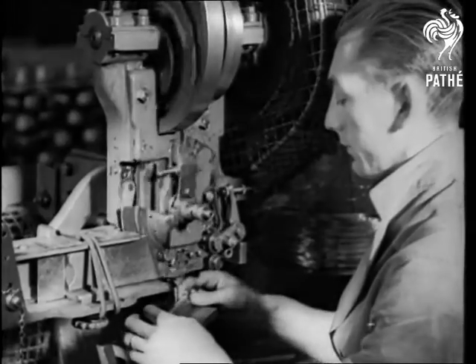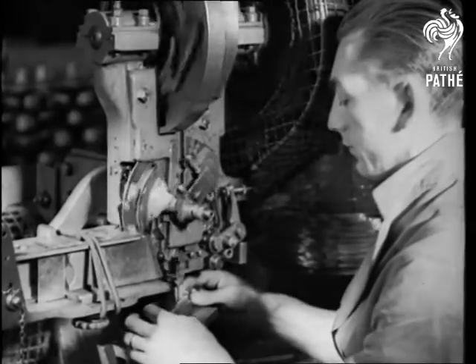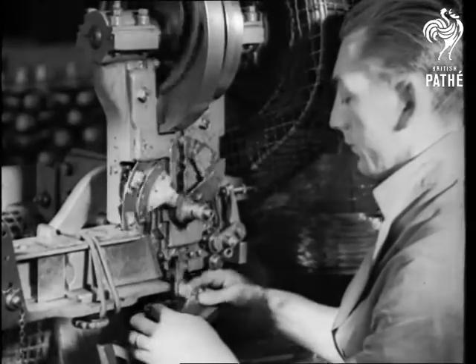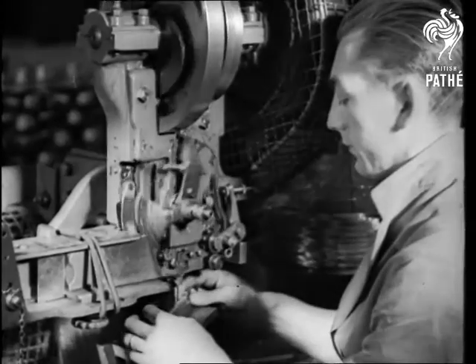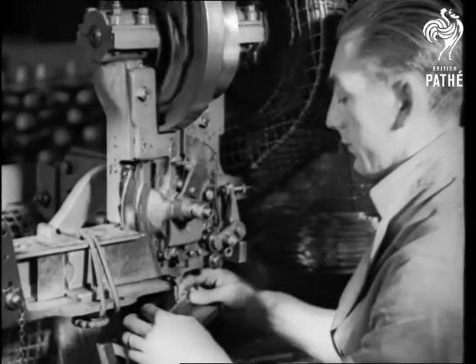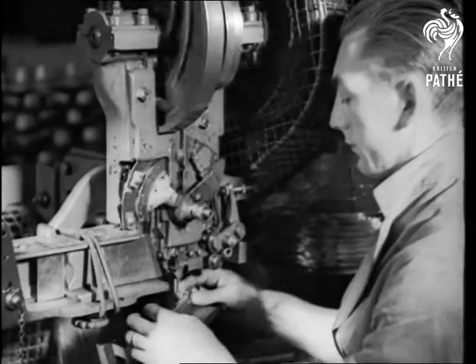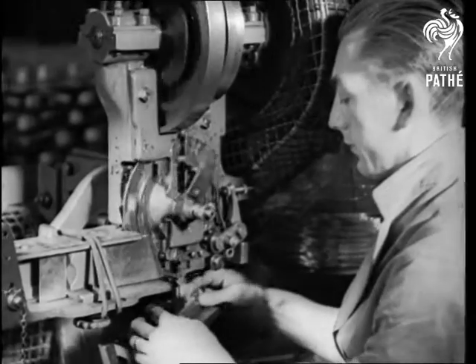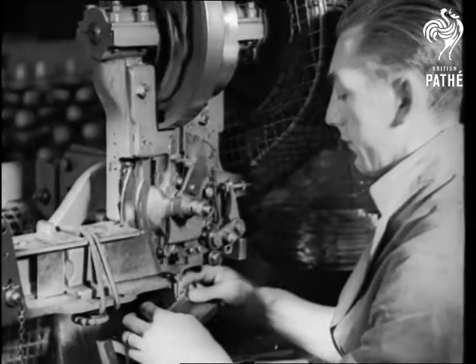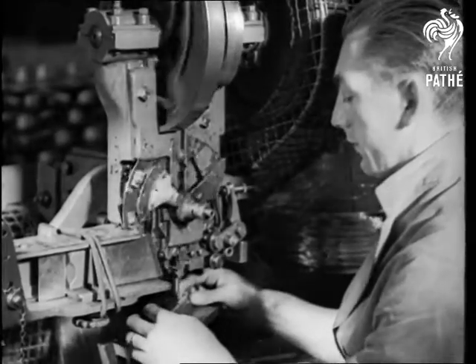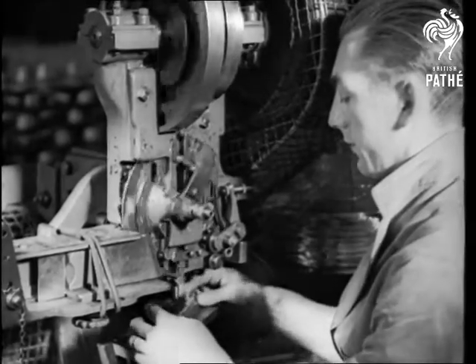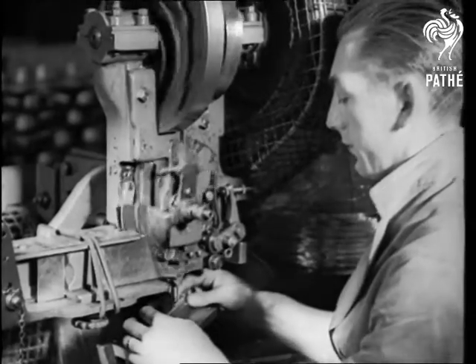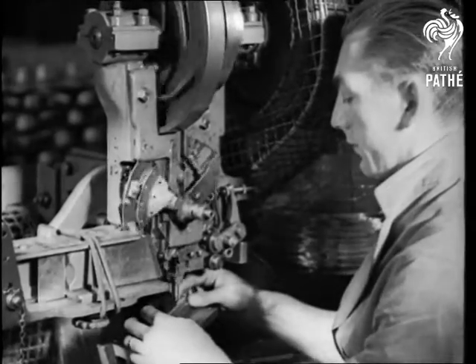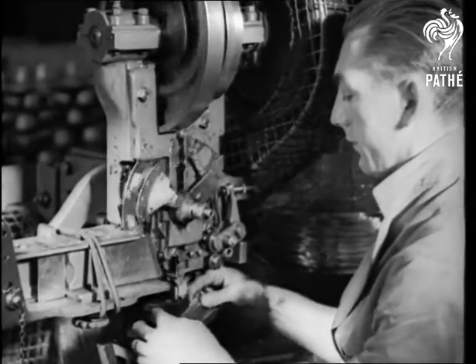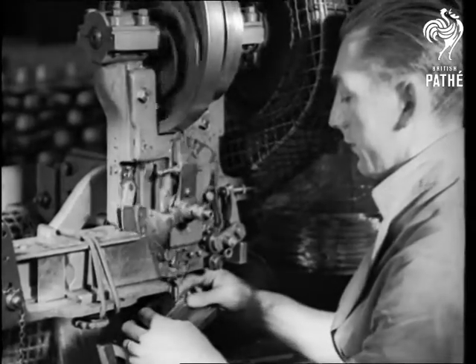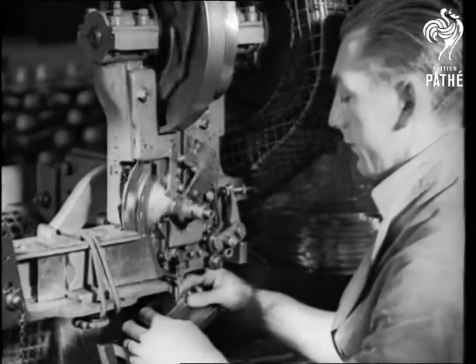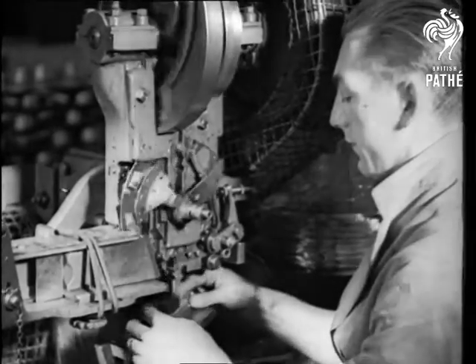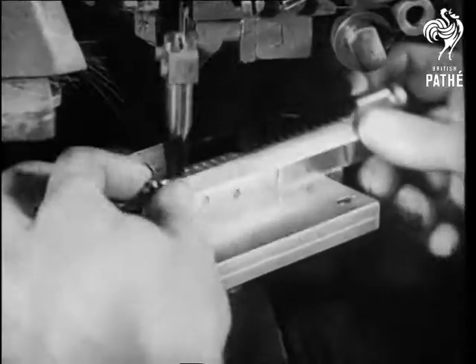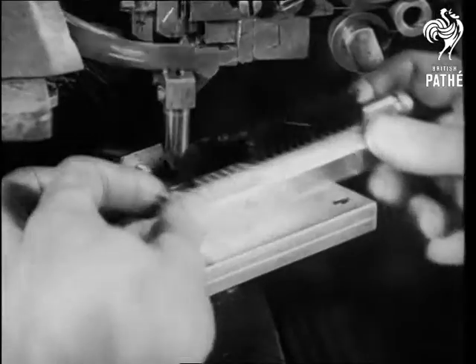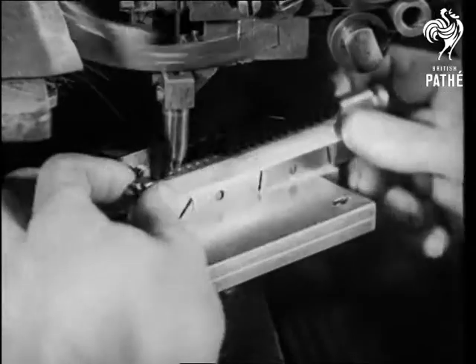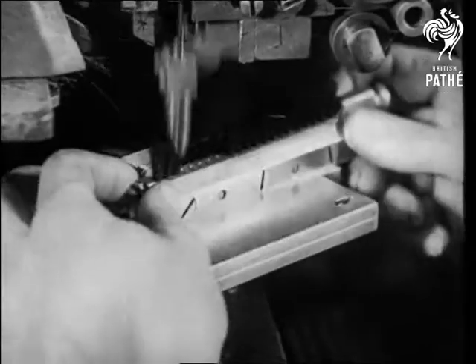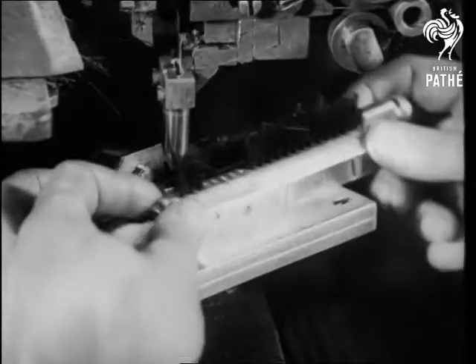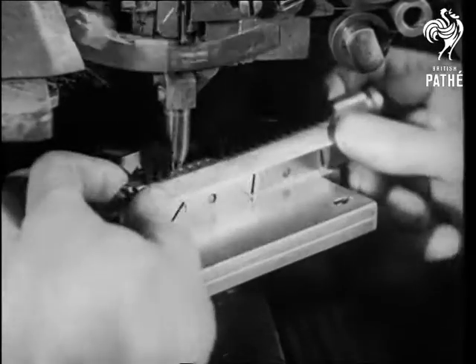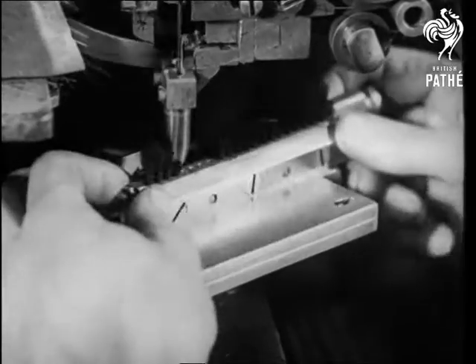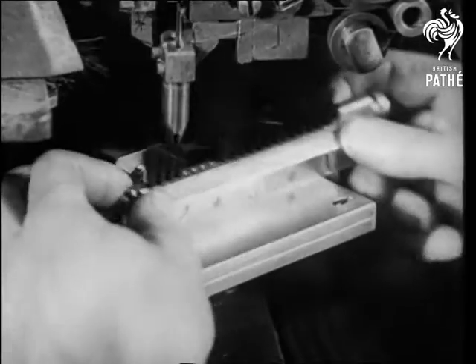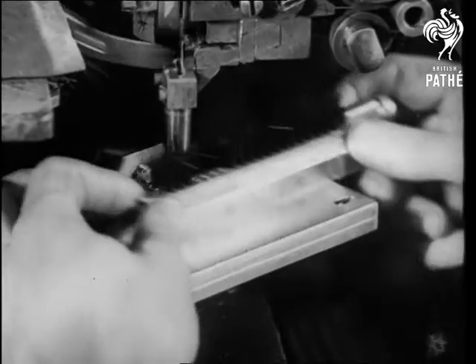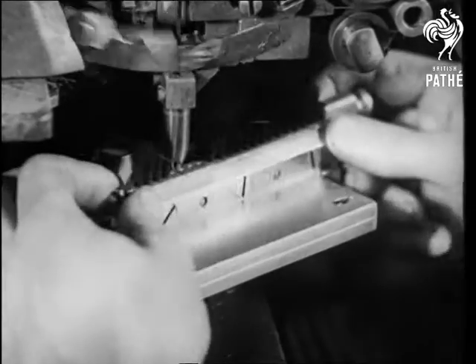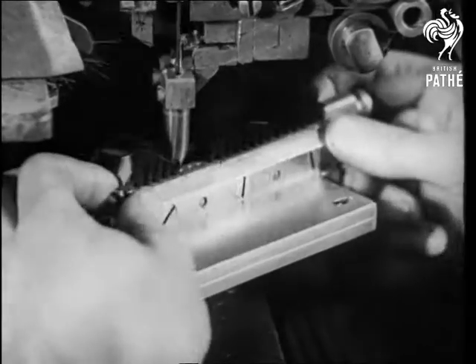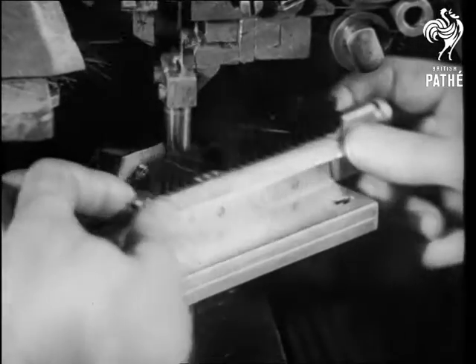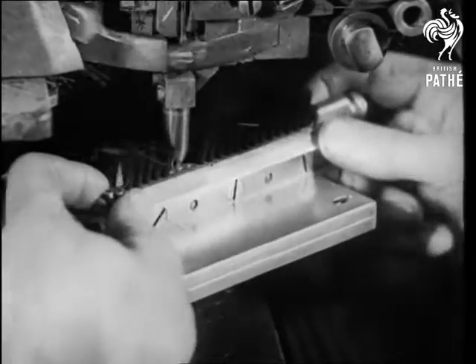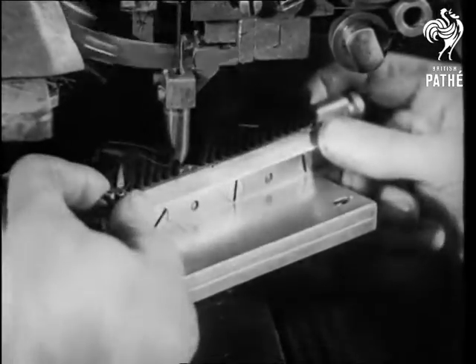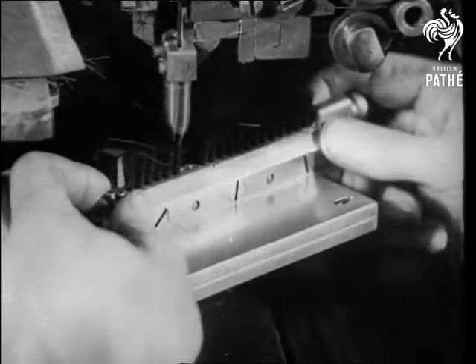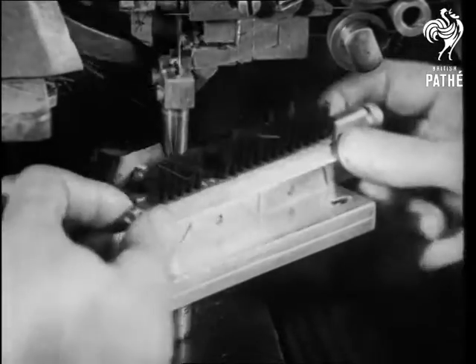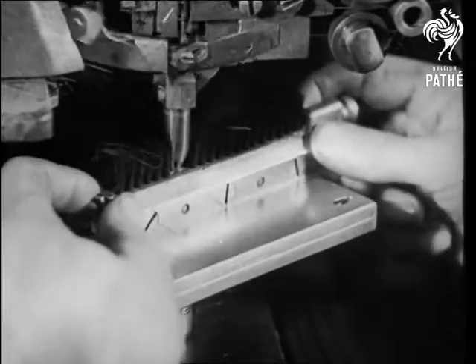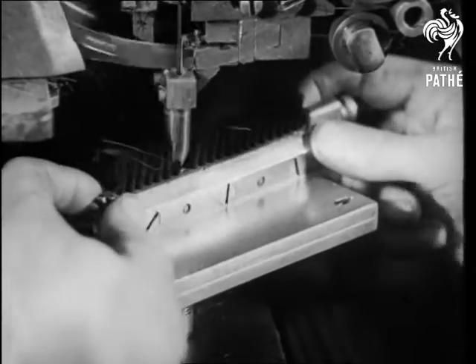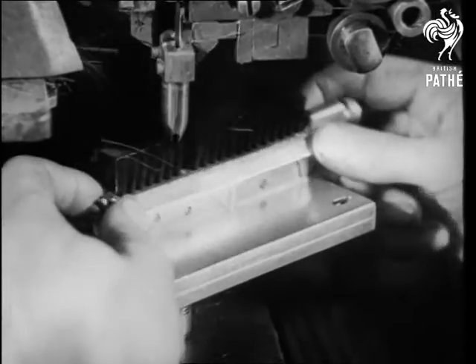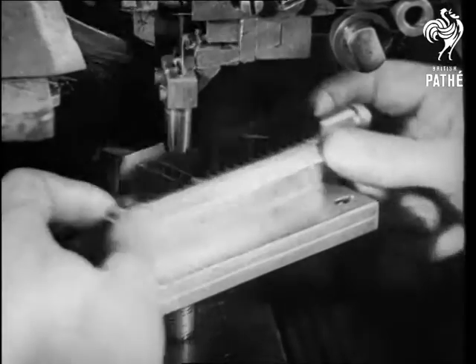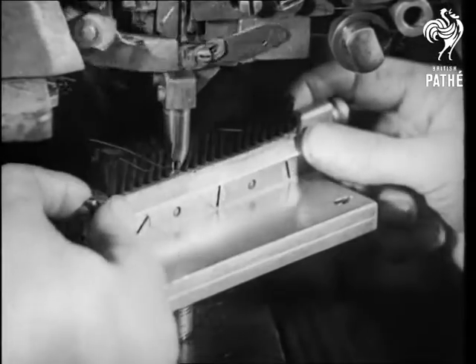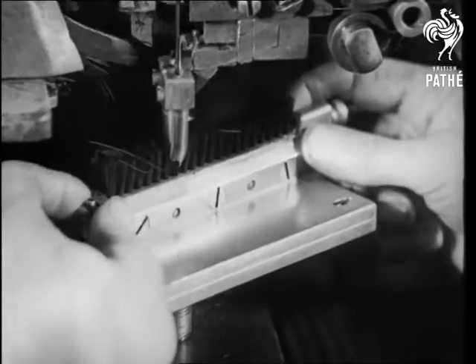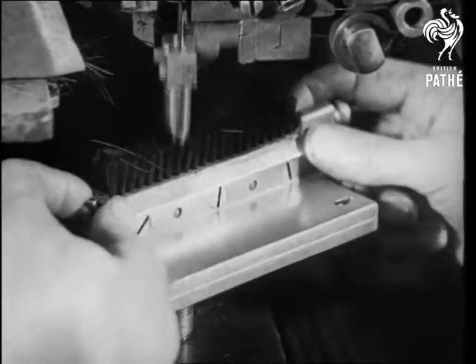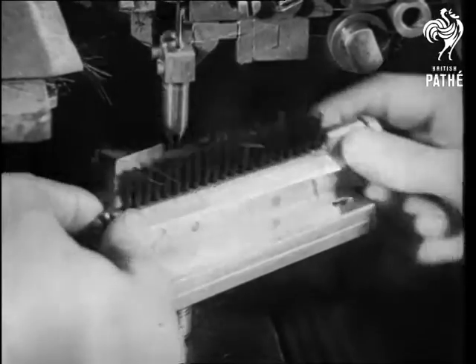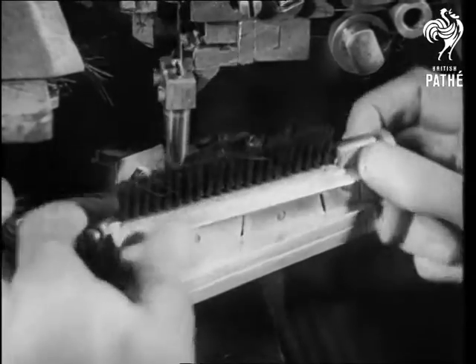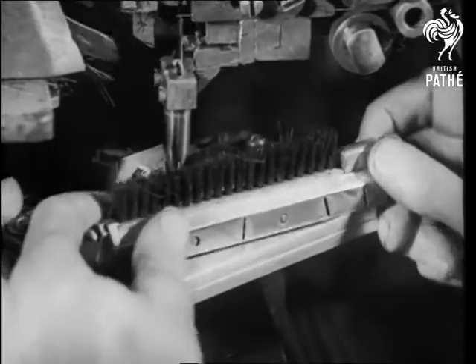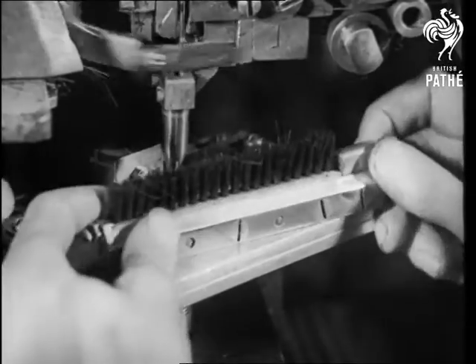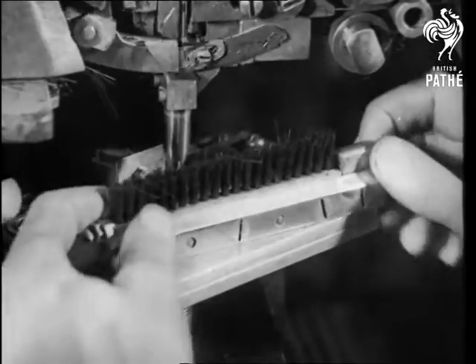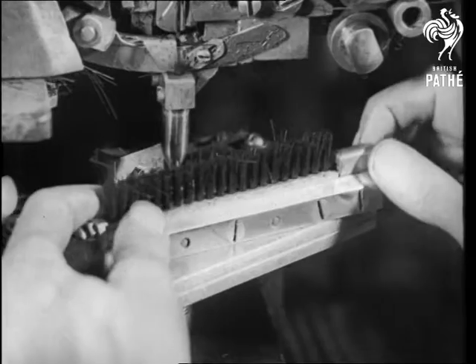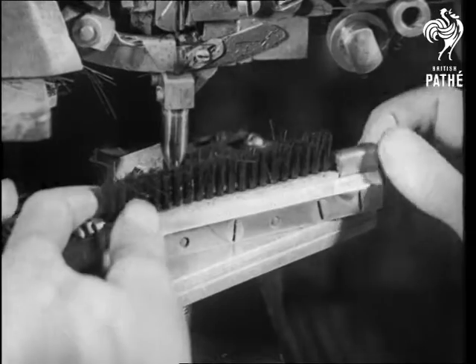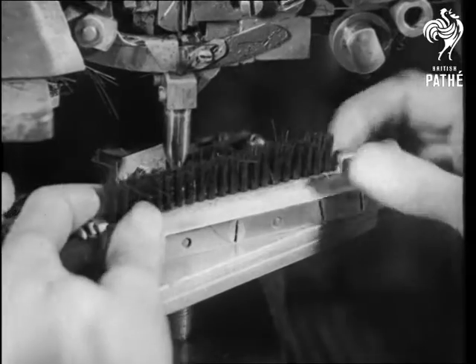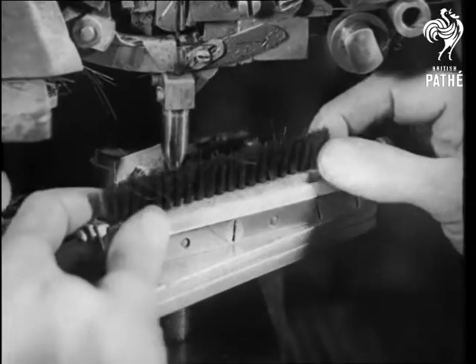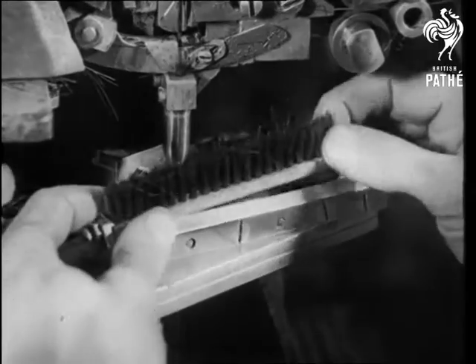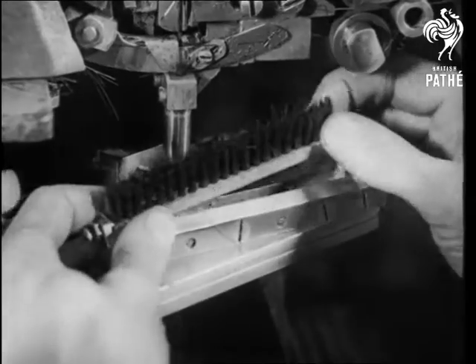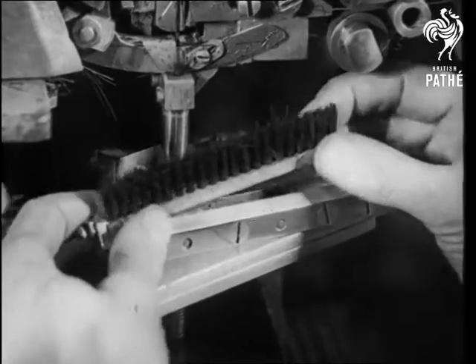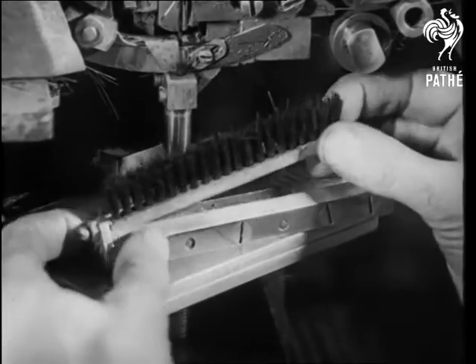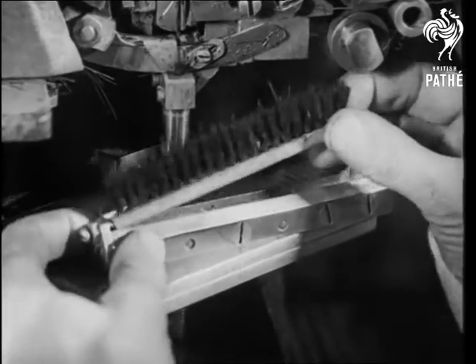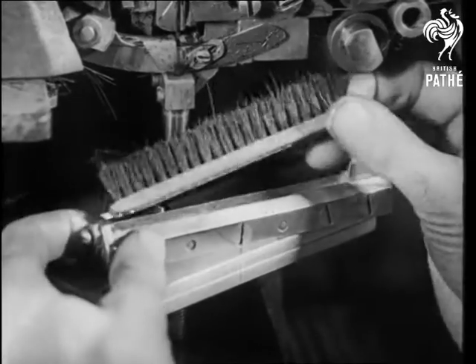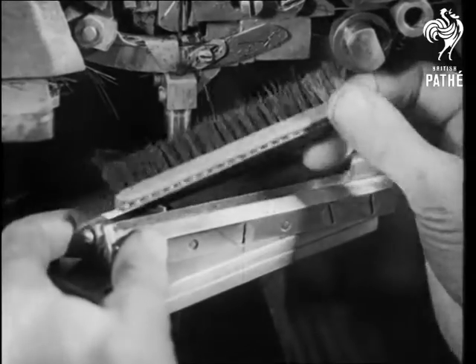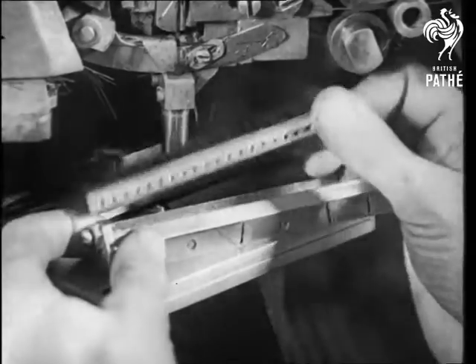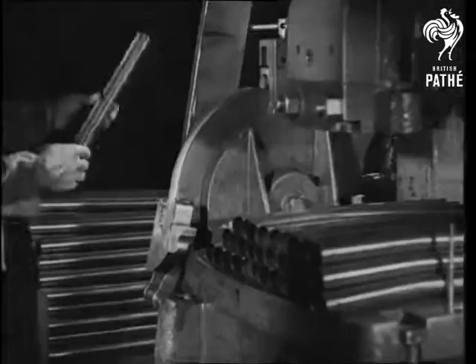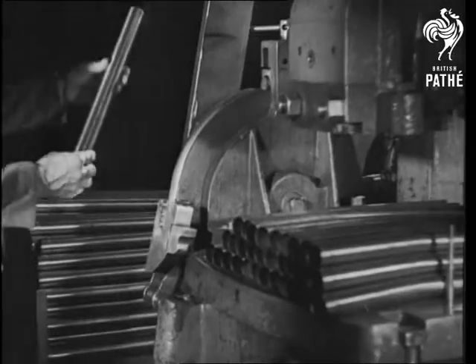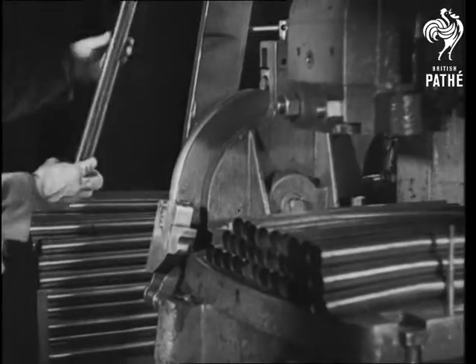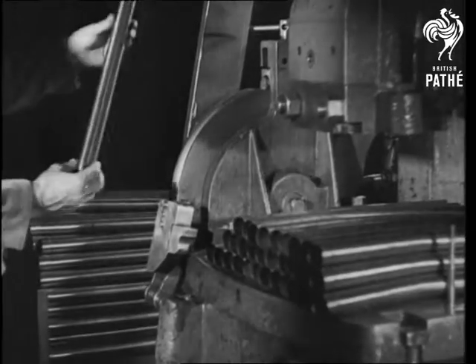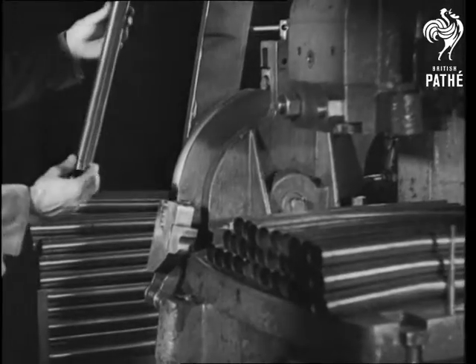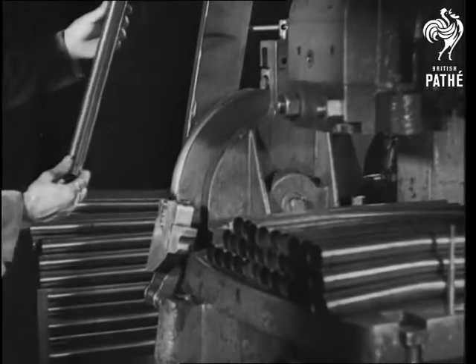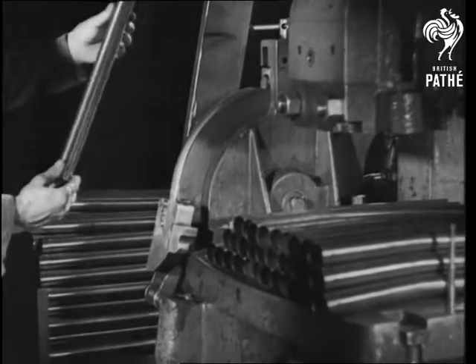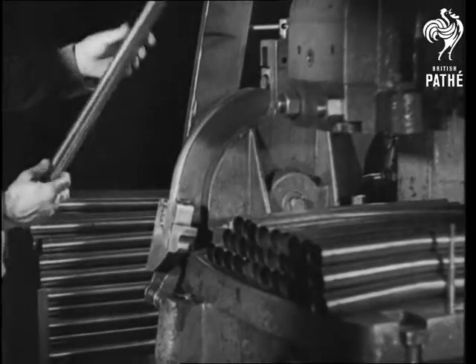This ingenious machine puts the bristles in the brushes which sweep the carpet. This would be handy in the bathroom for re-bristling old toothbrushes.